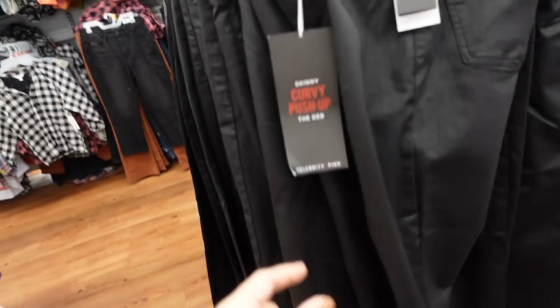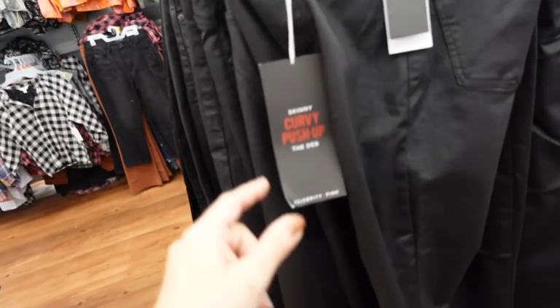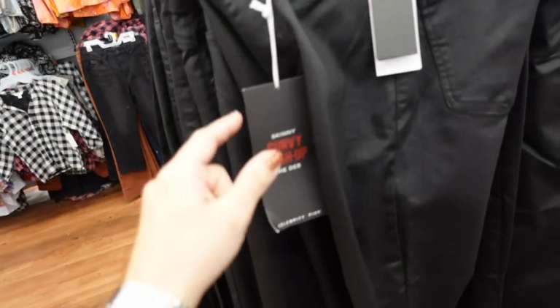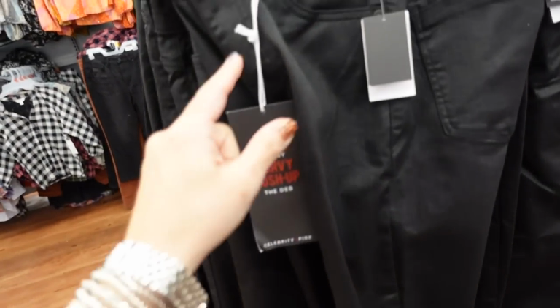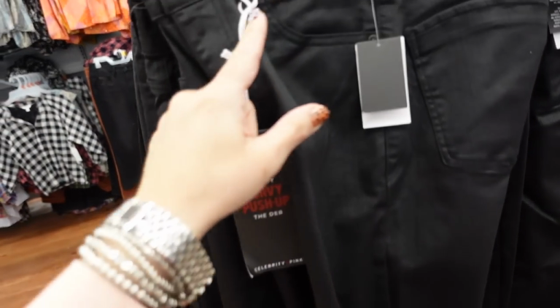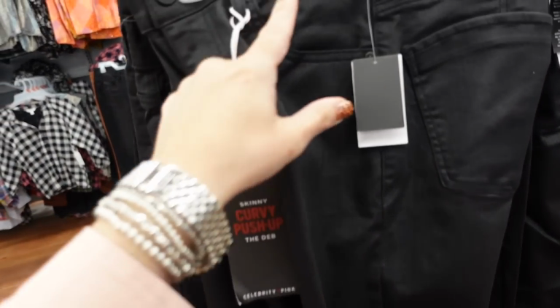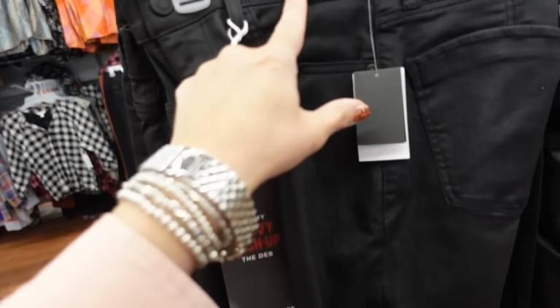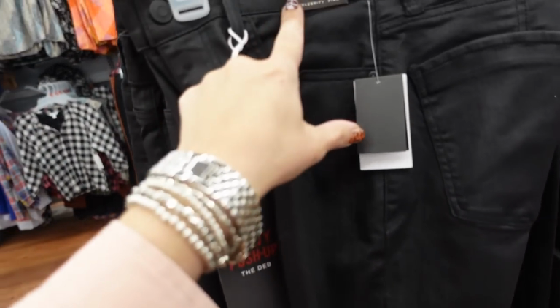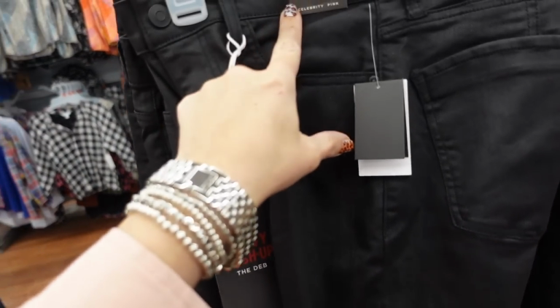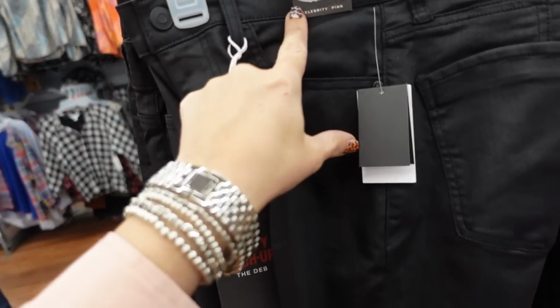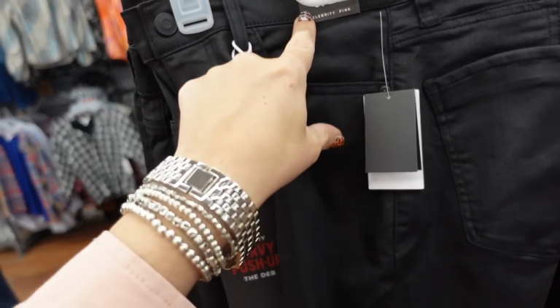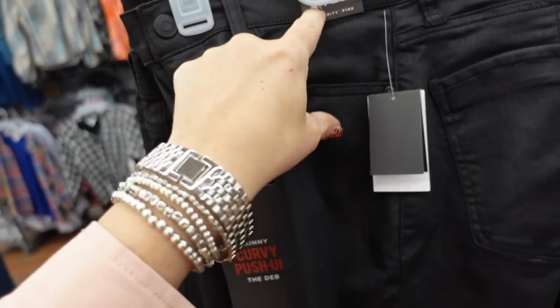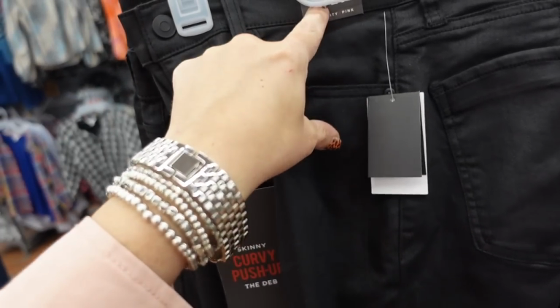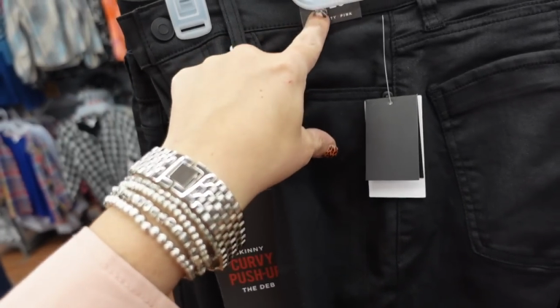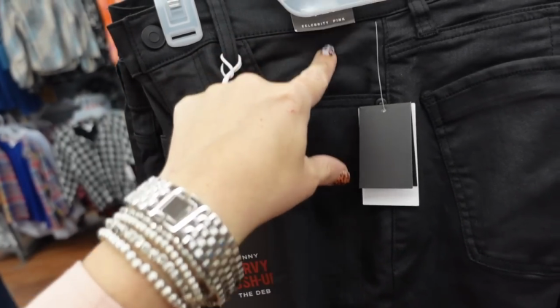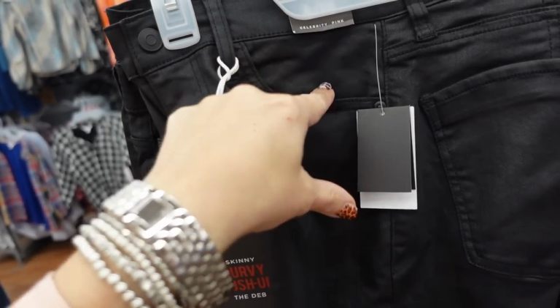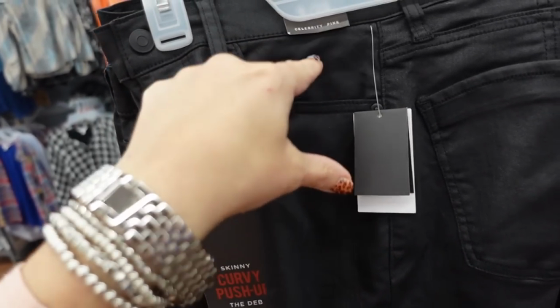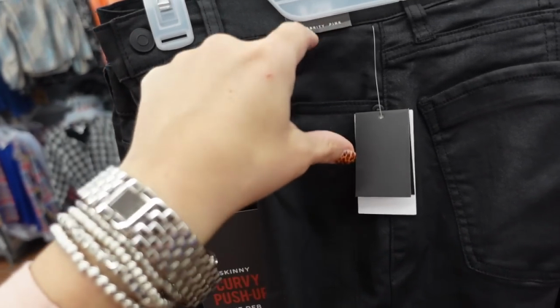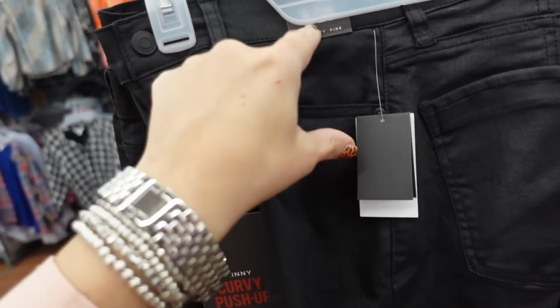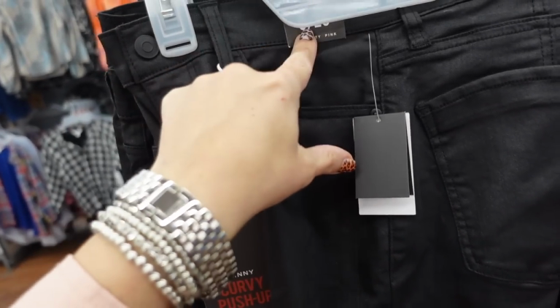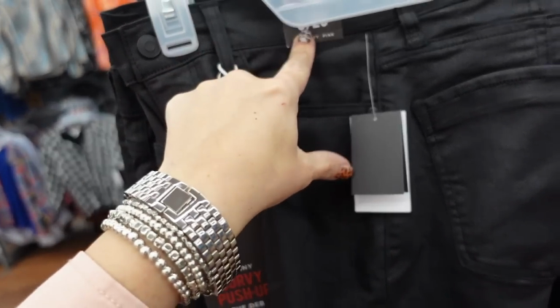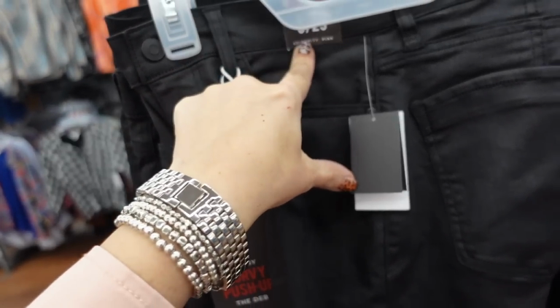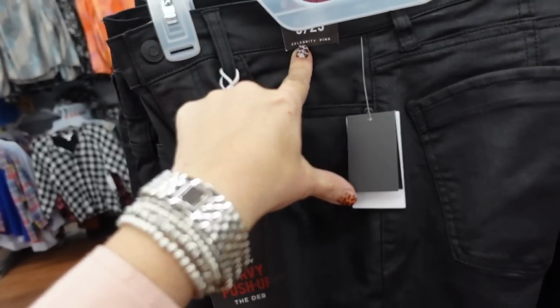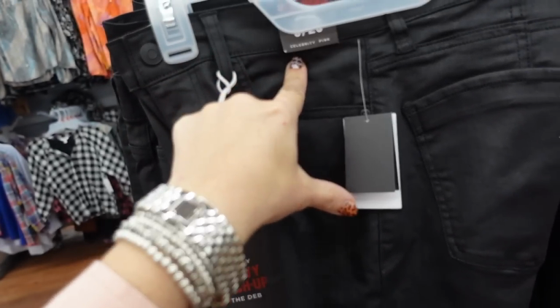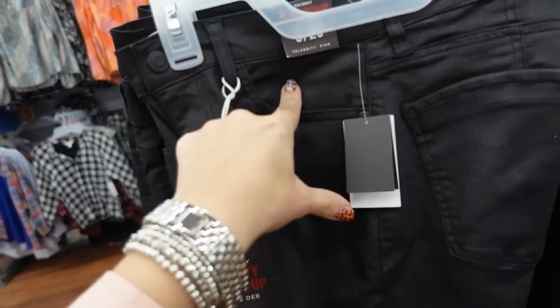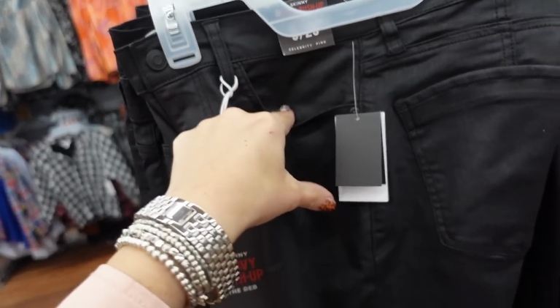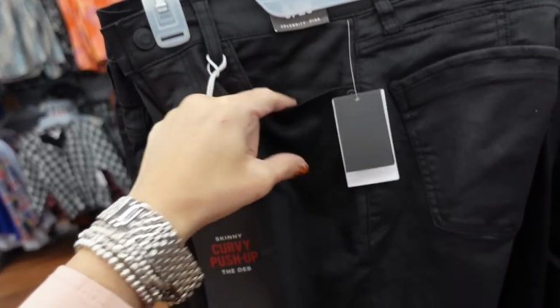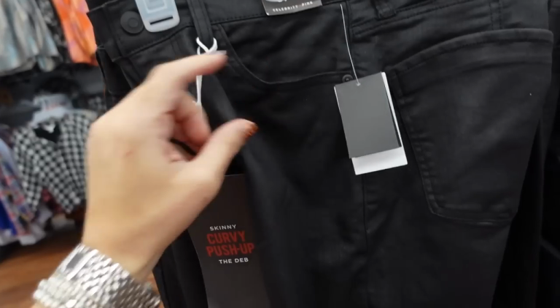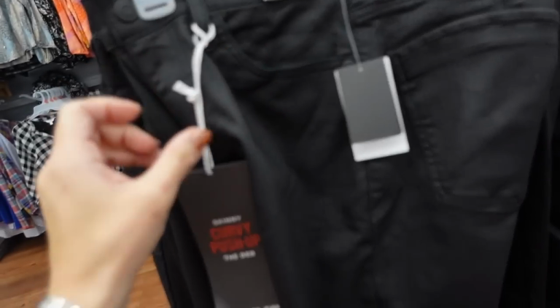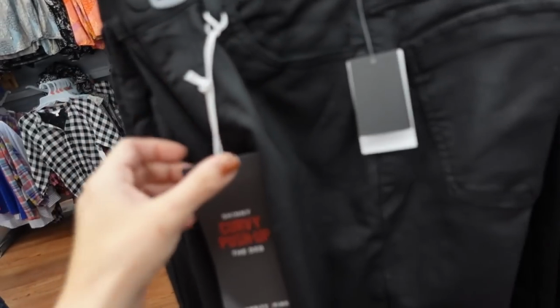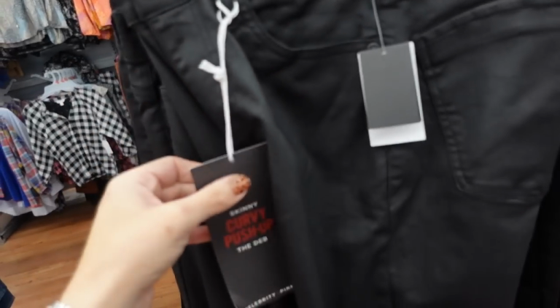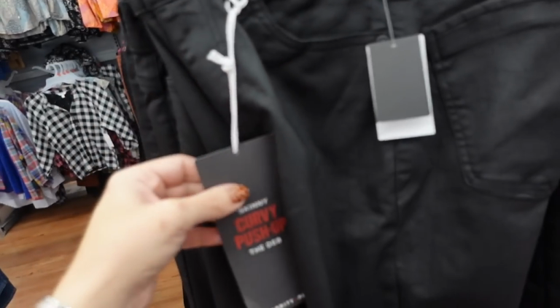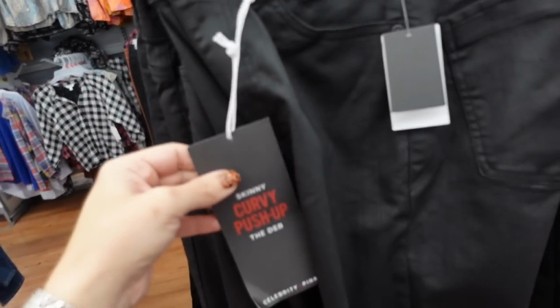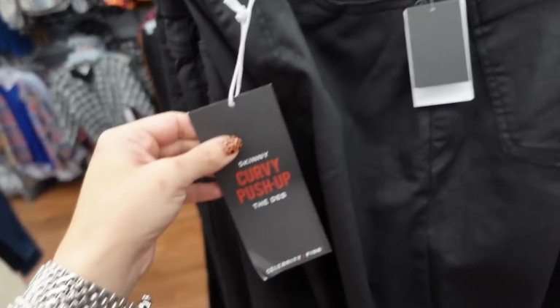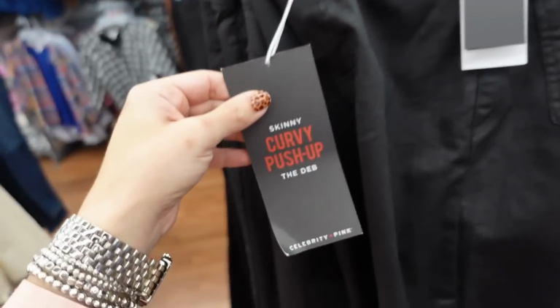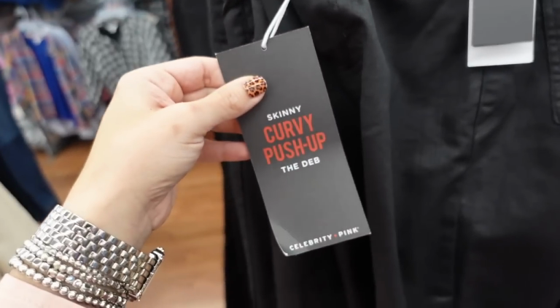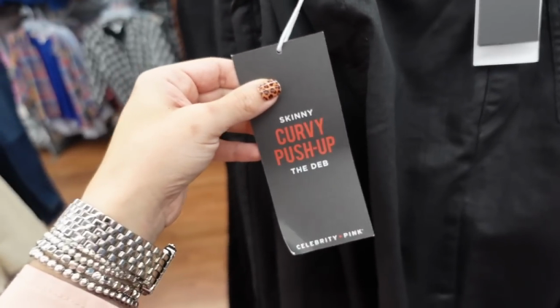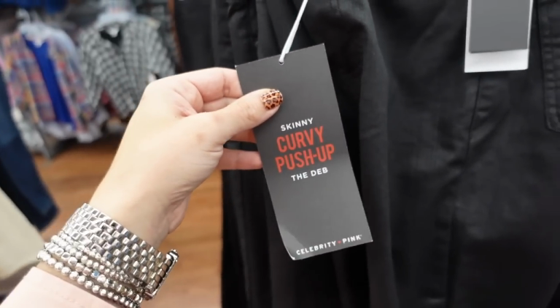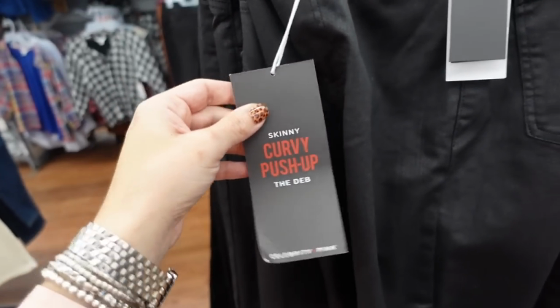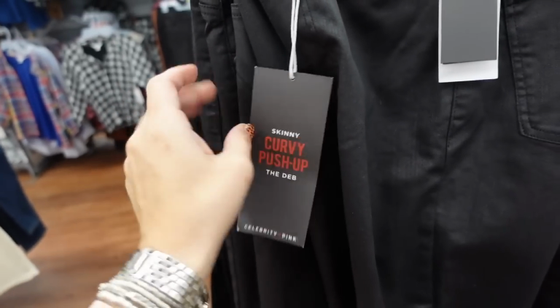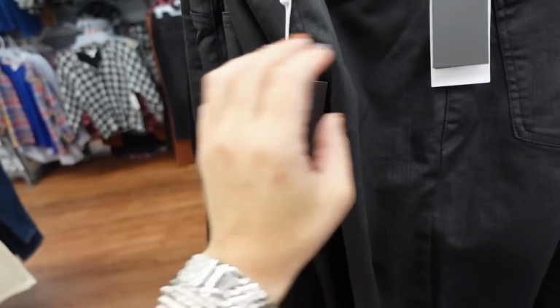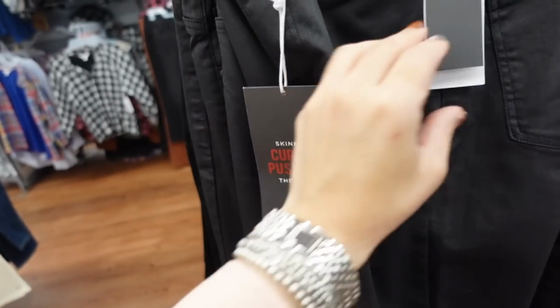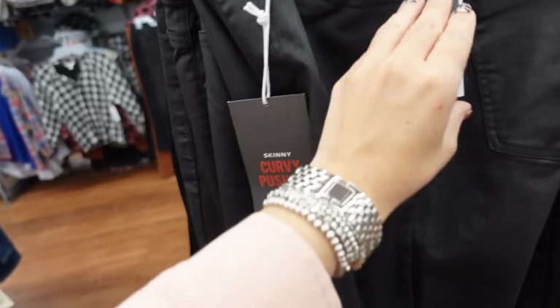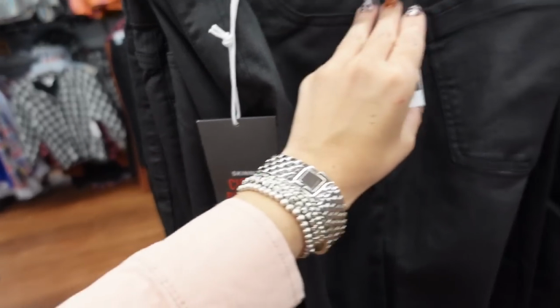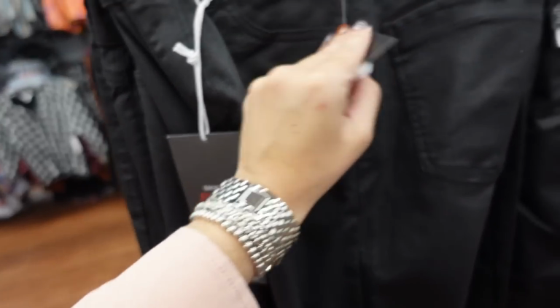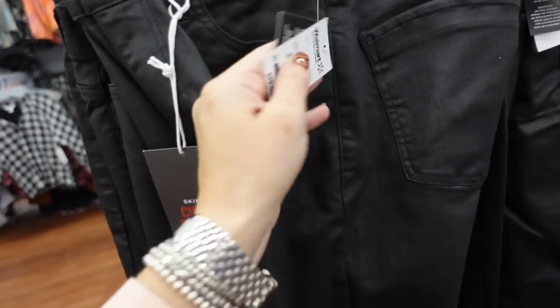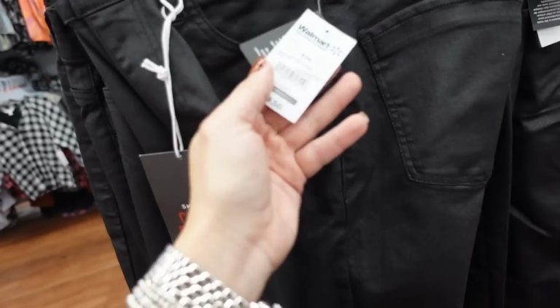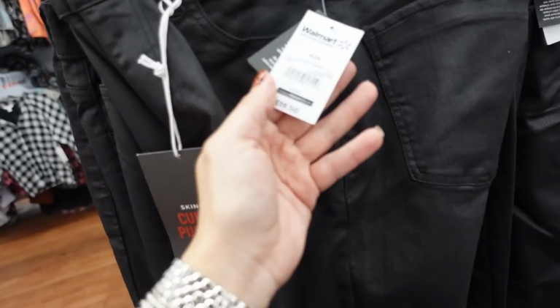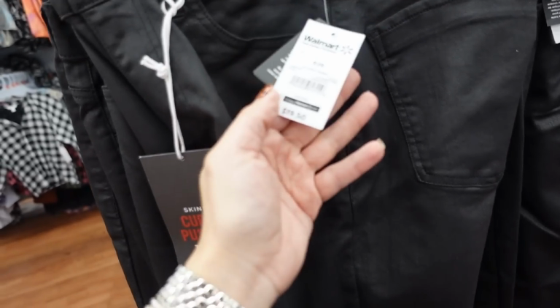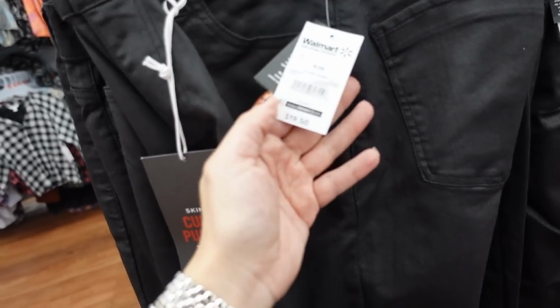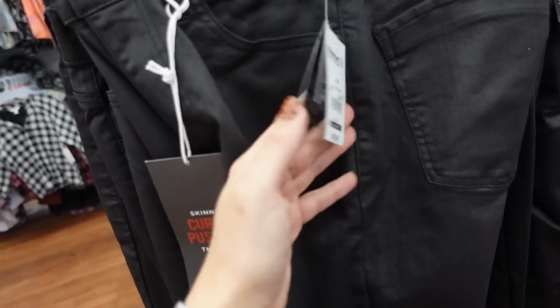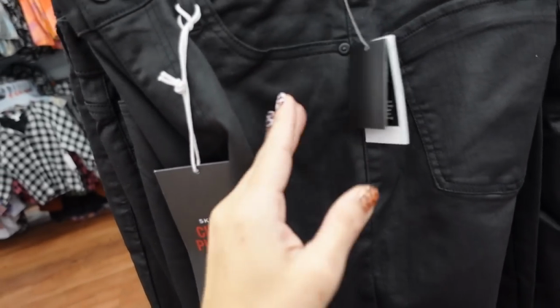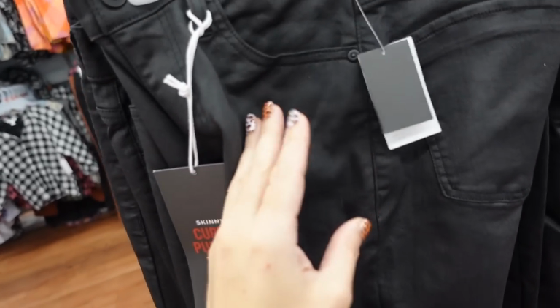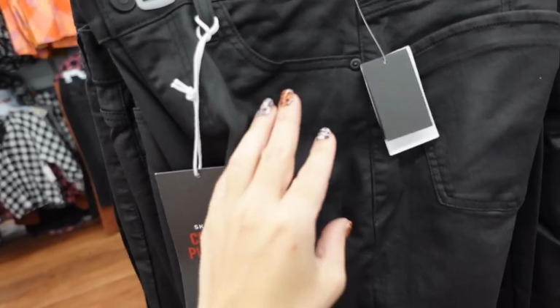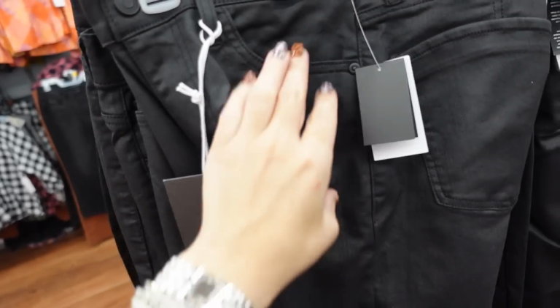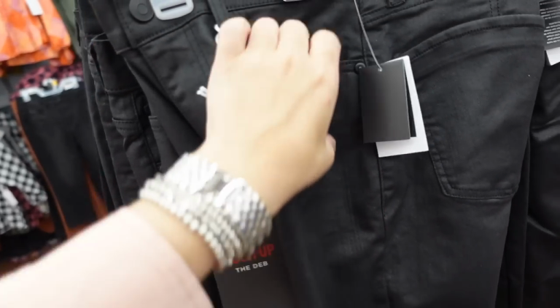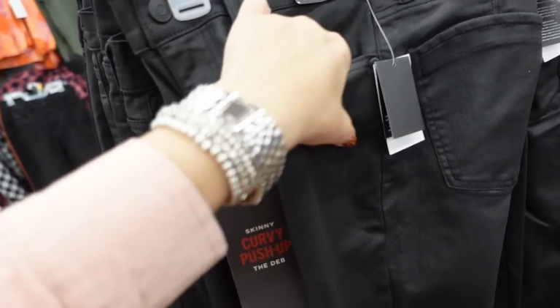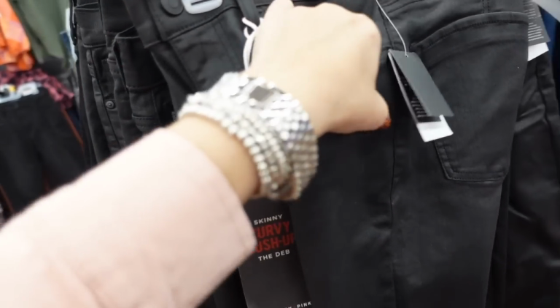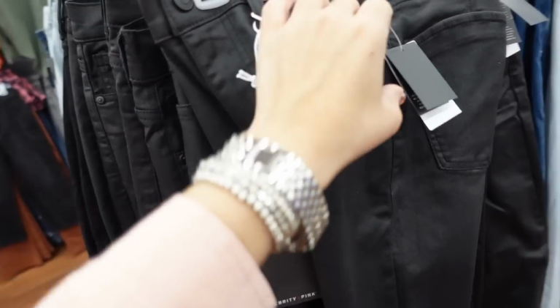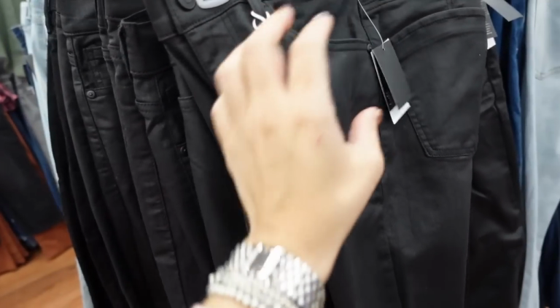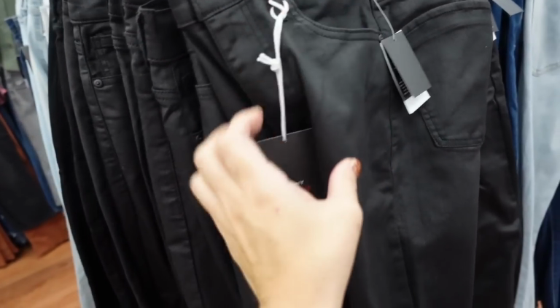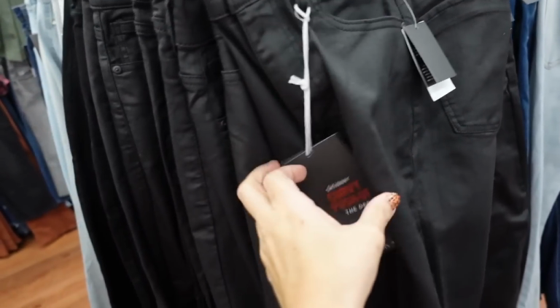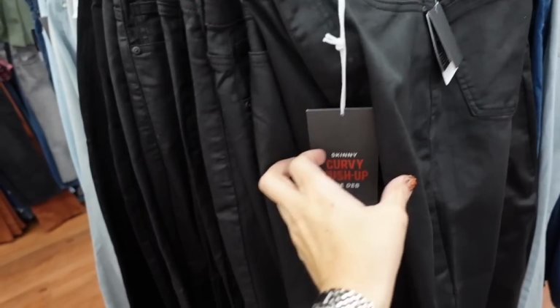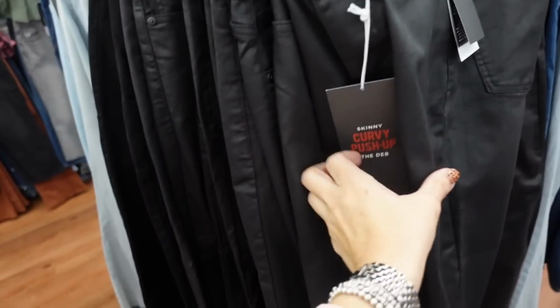Also new are these sheen jeans from Celebrity Pink. These look high-waisted — they're a skinny curvy push-up style. They're $19.50.